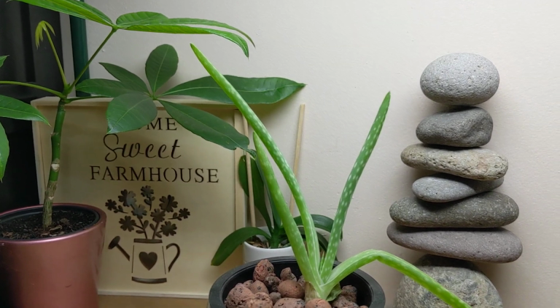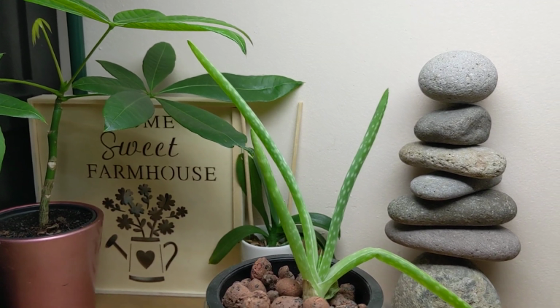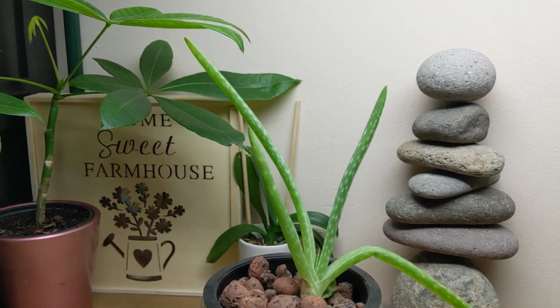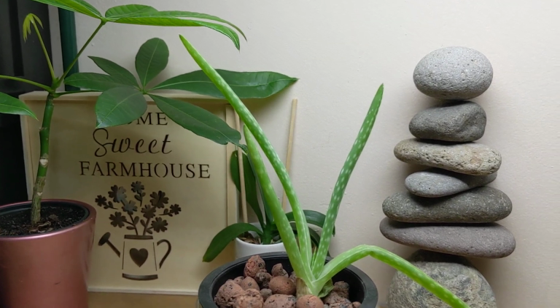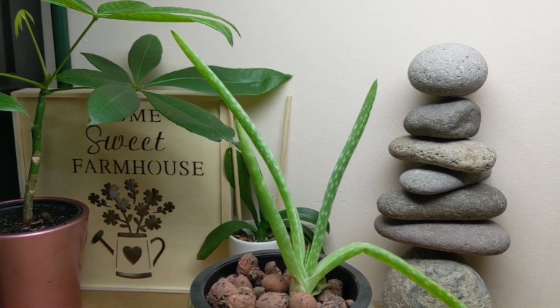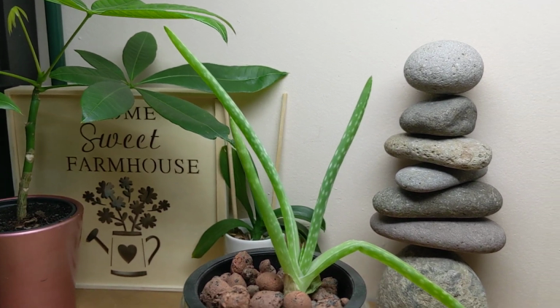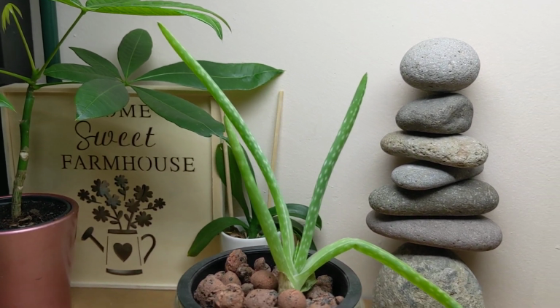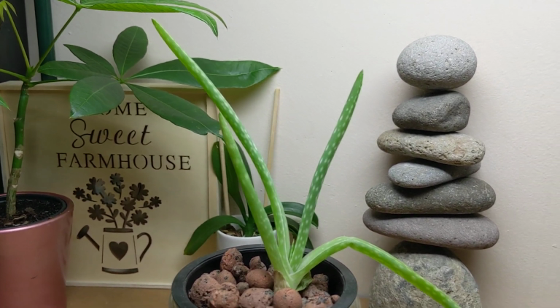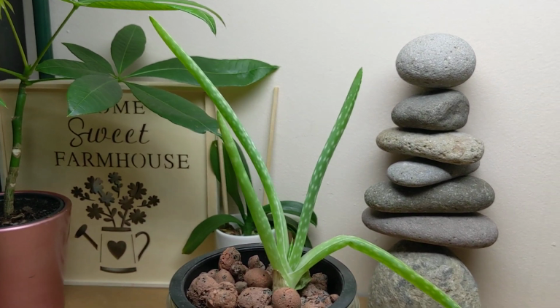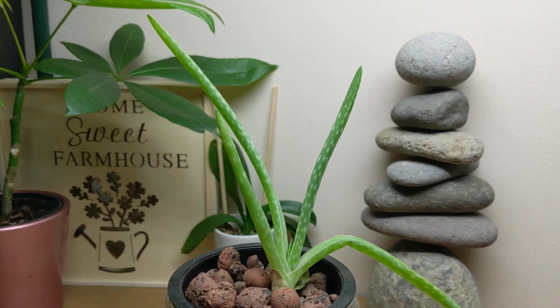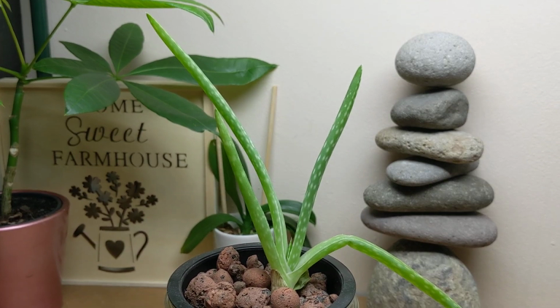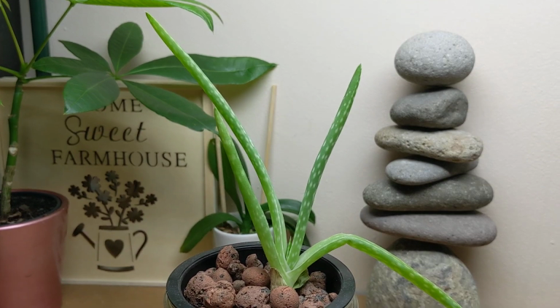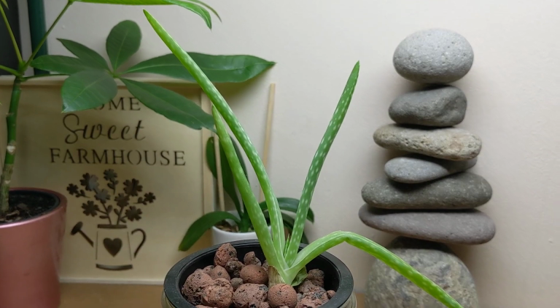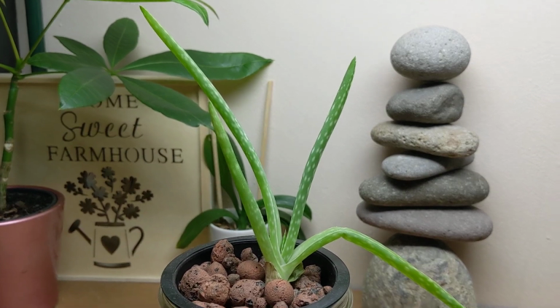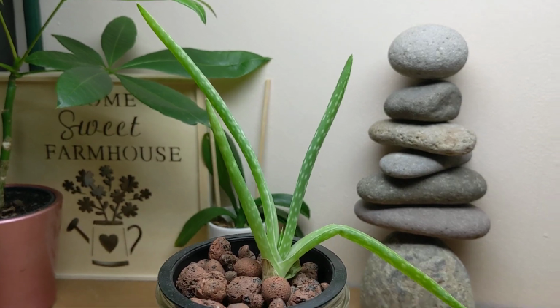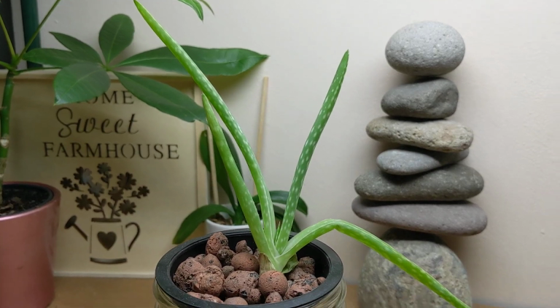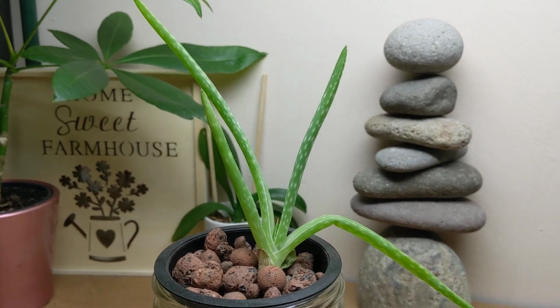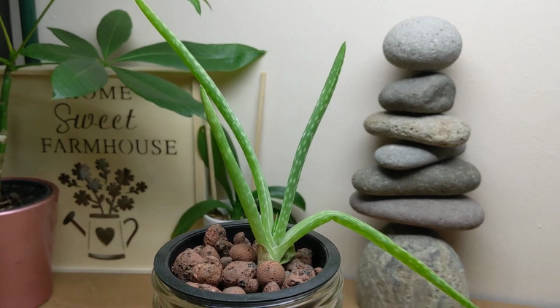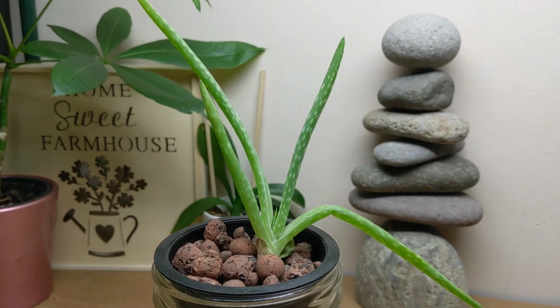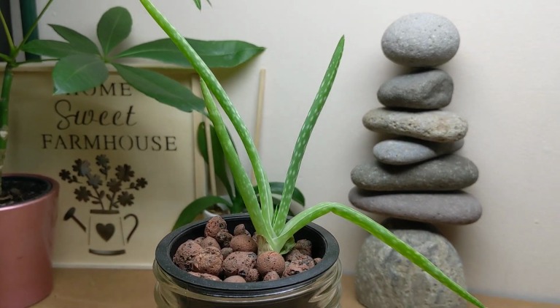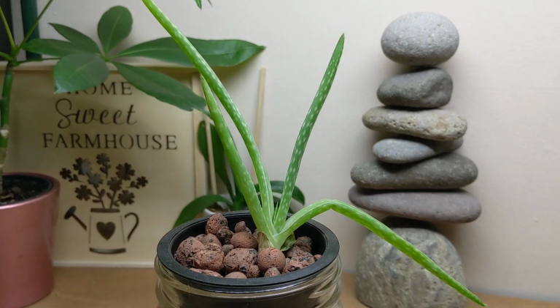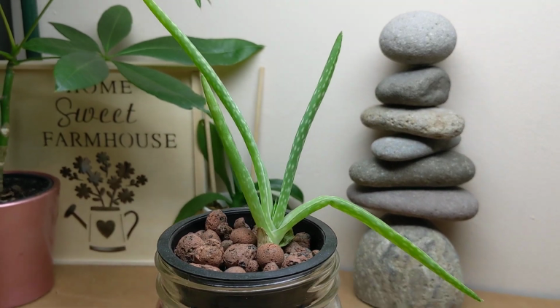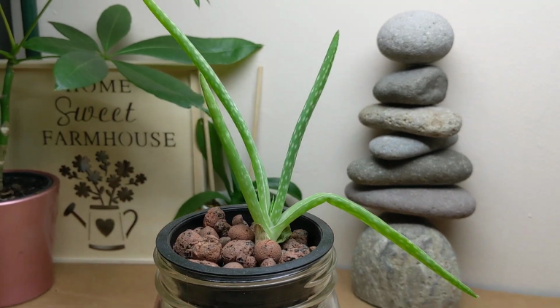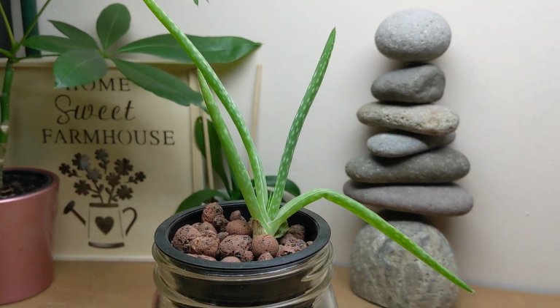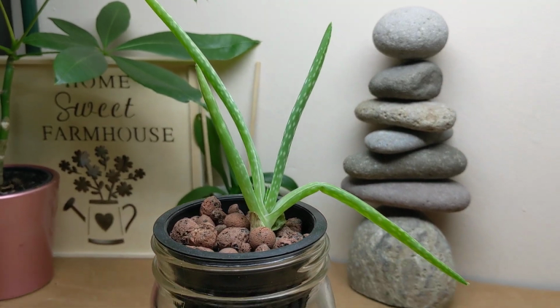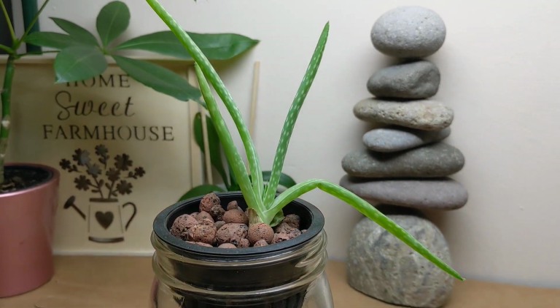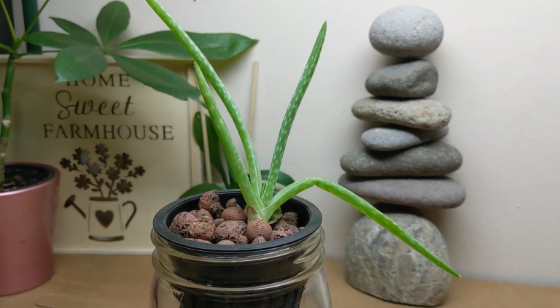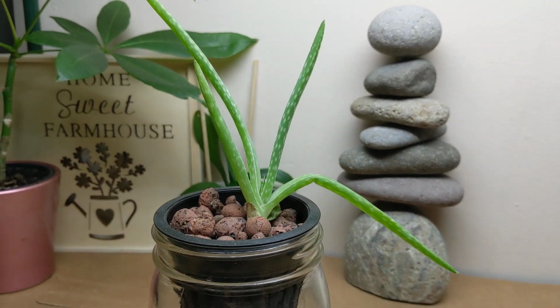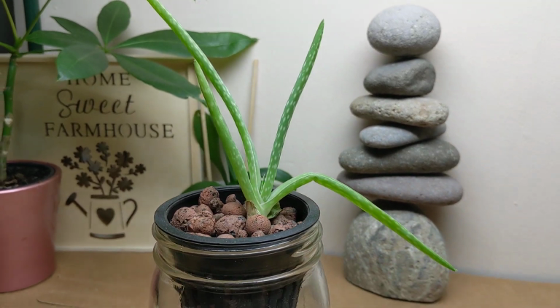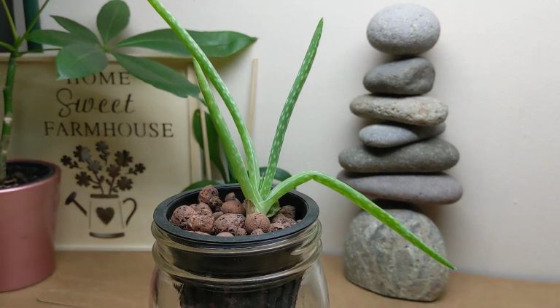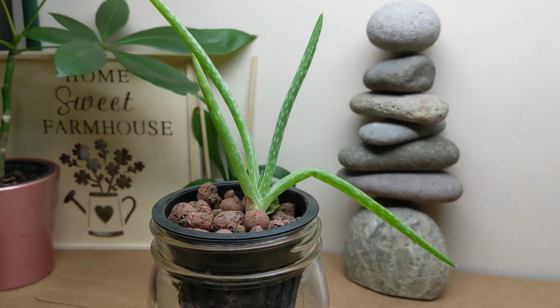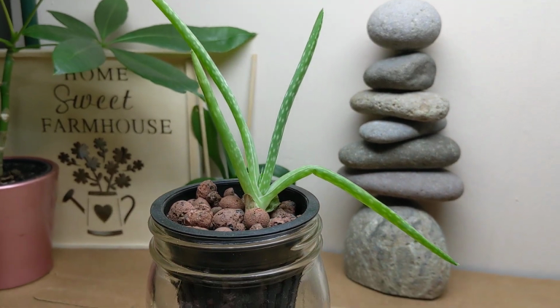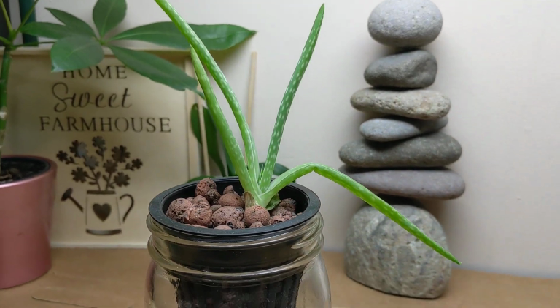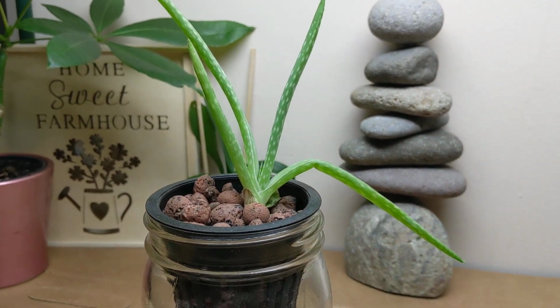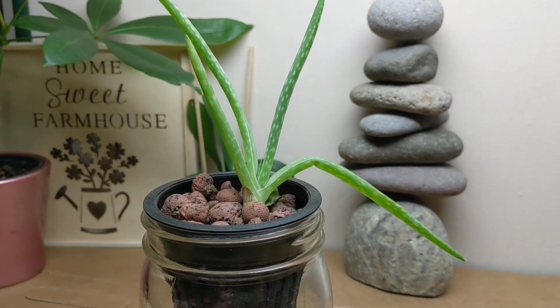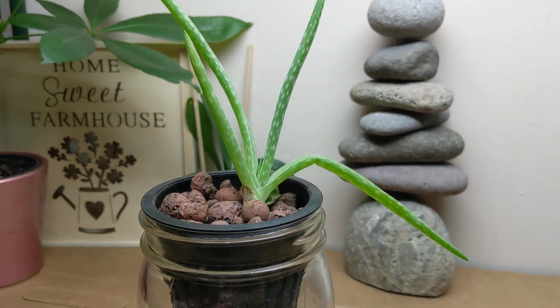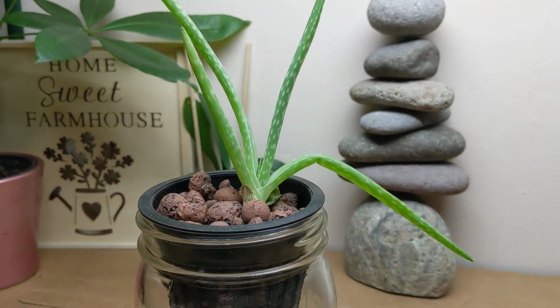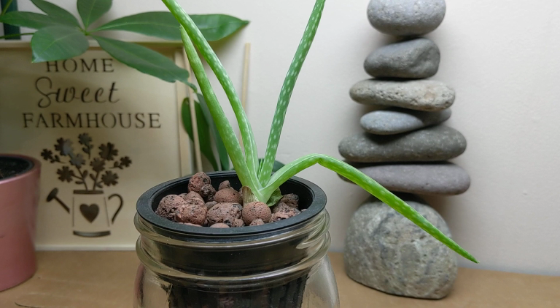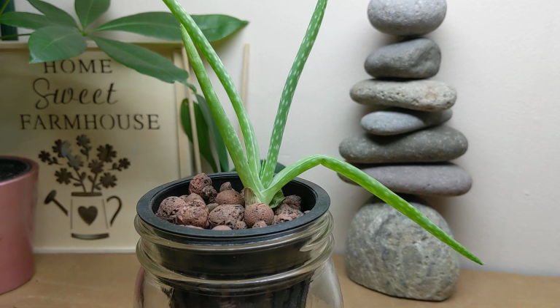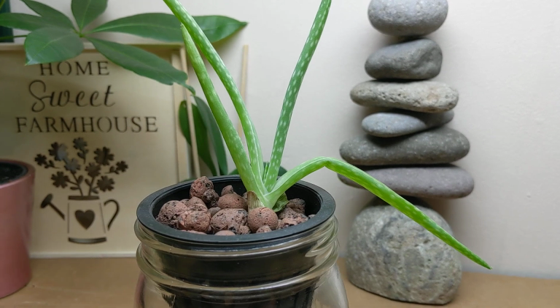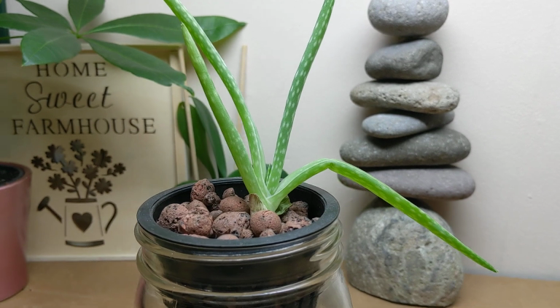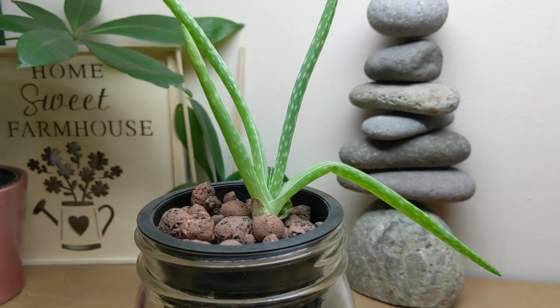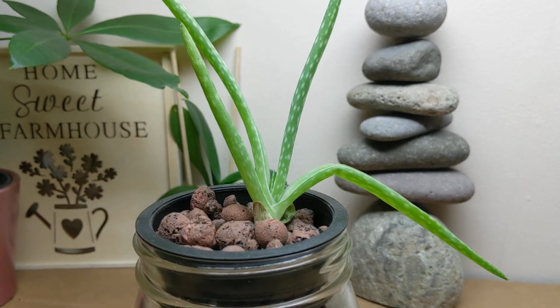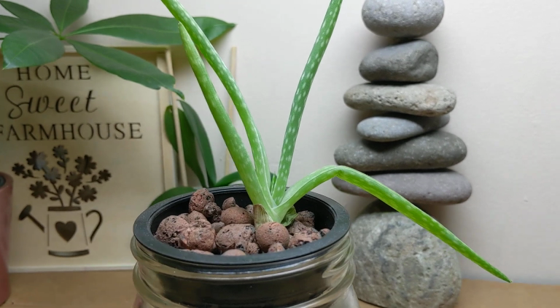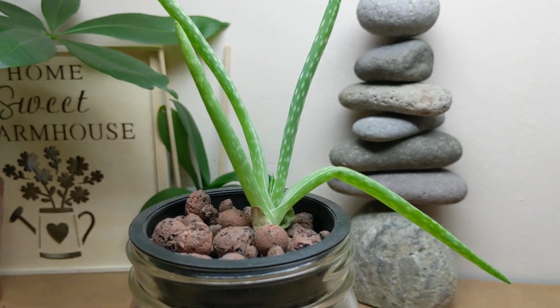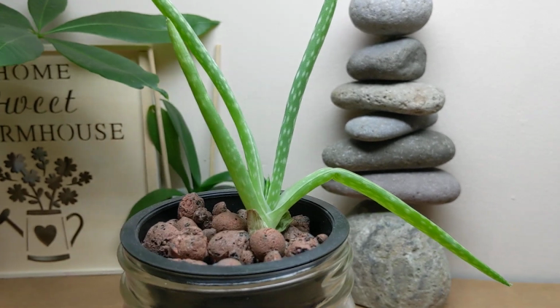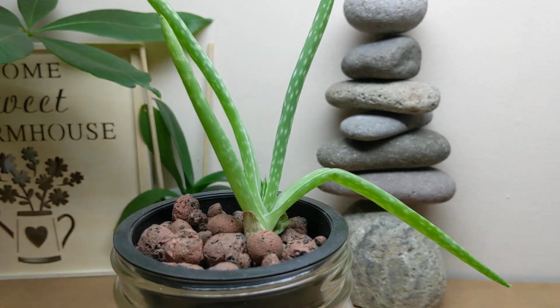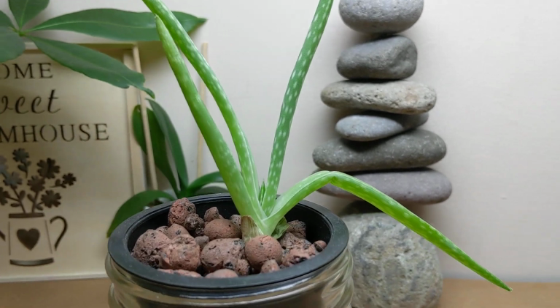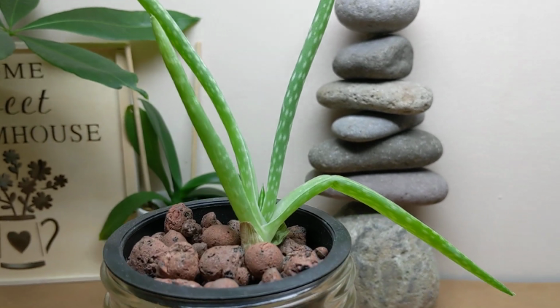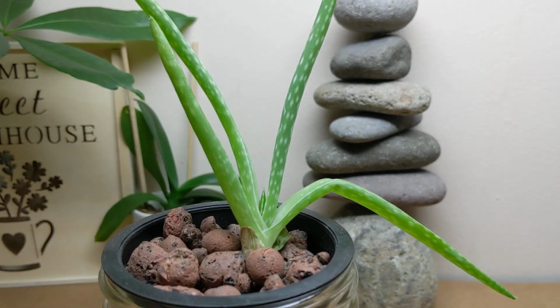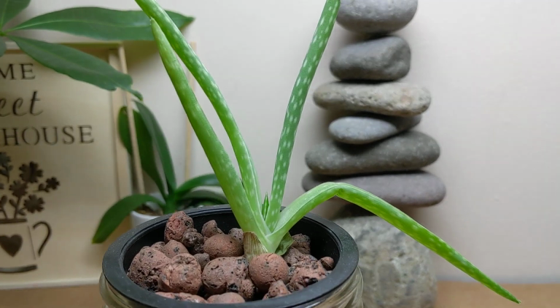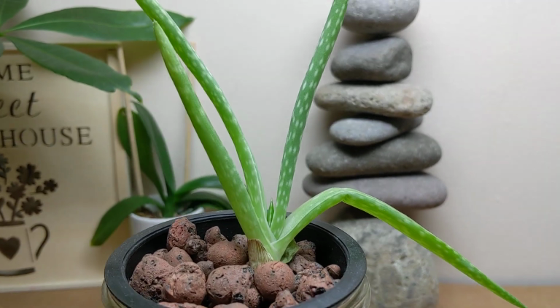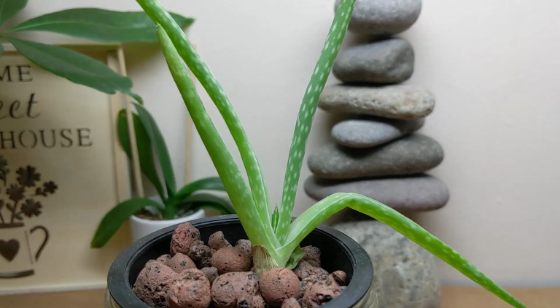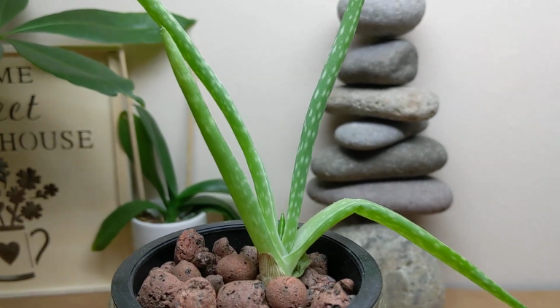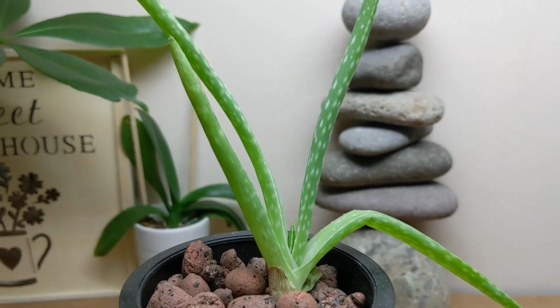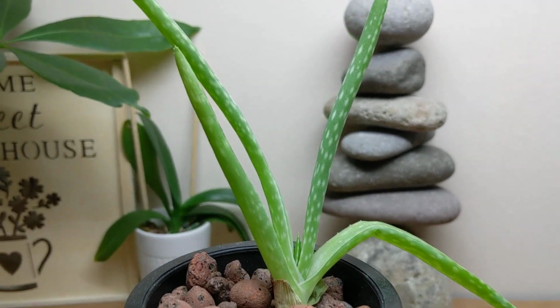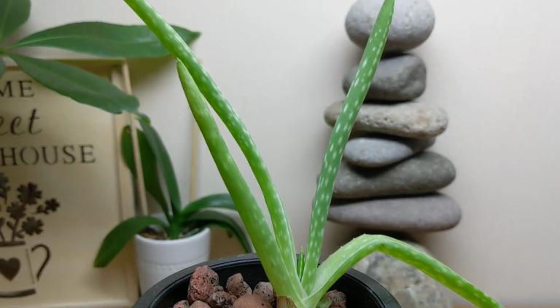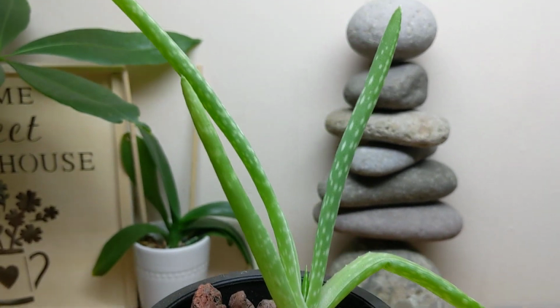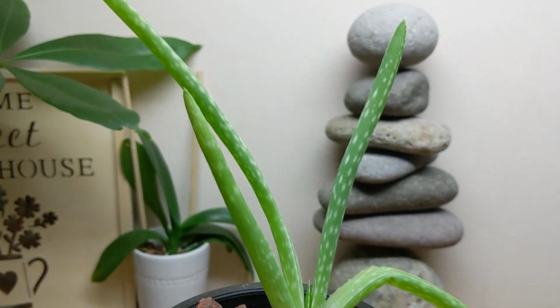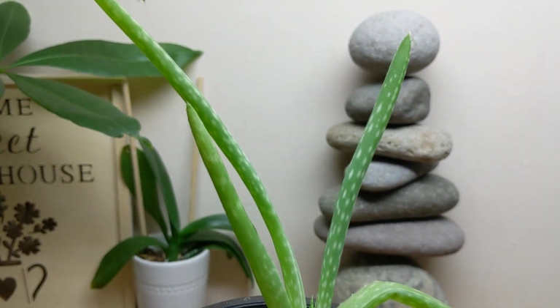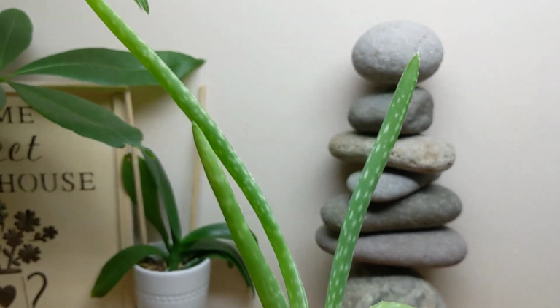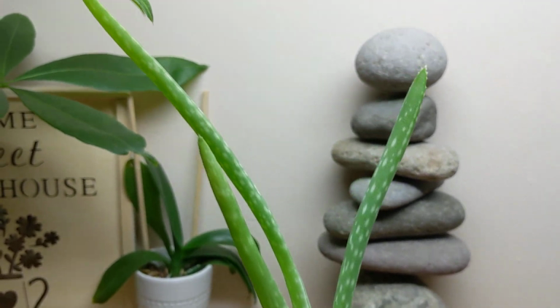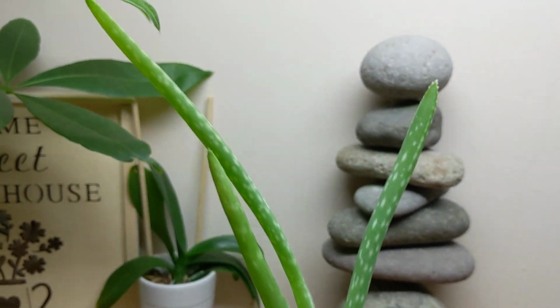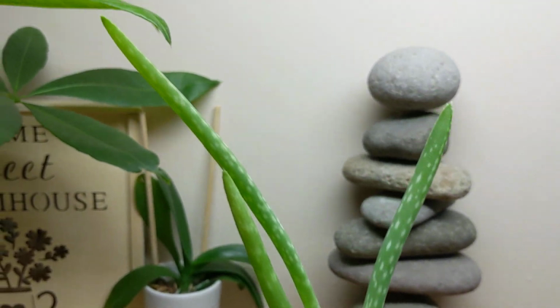Hey everyone, welcome back to my garden. It's been four months since I last updated you with this hydroponic aloe plant.